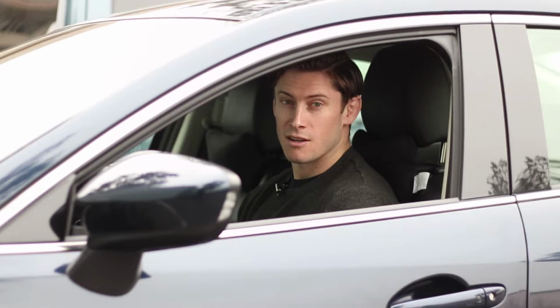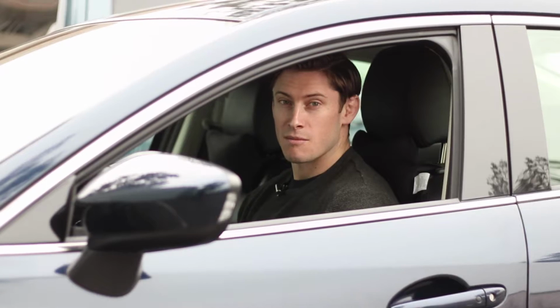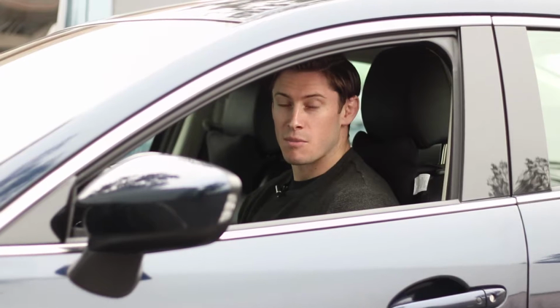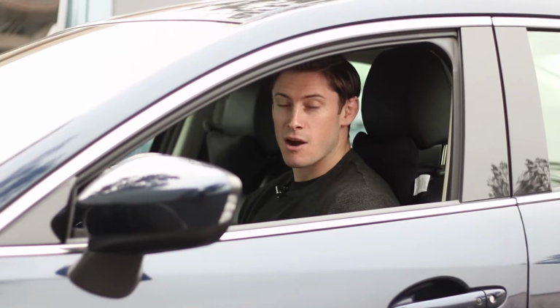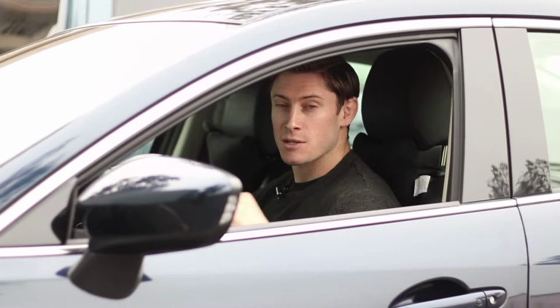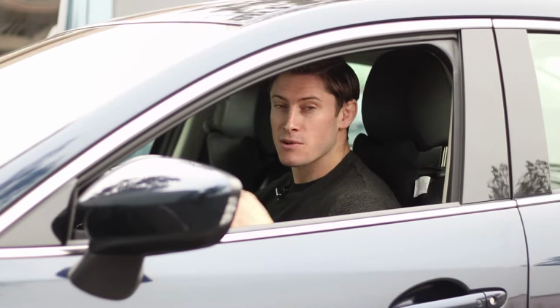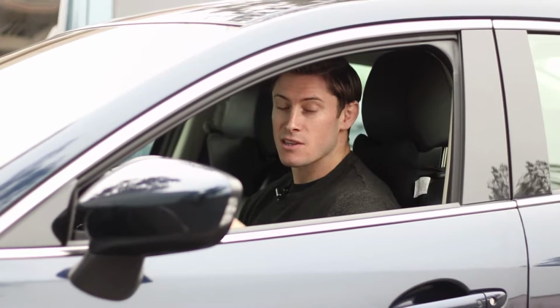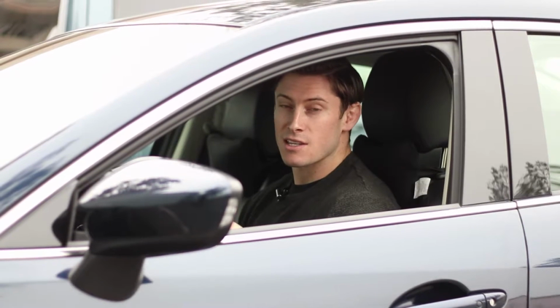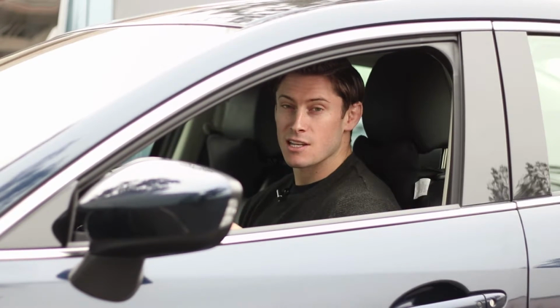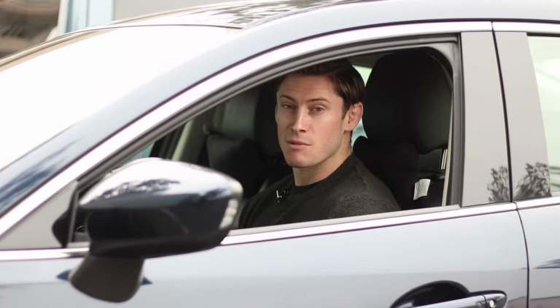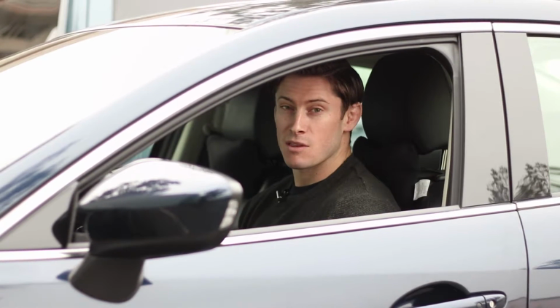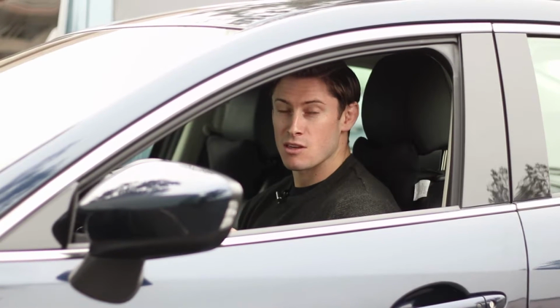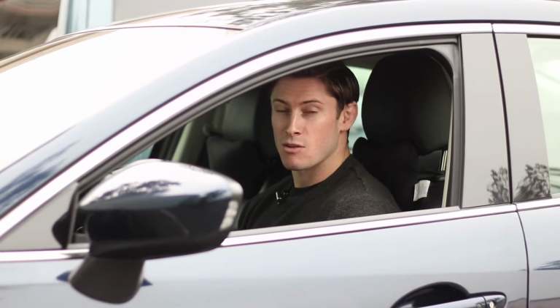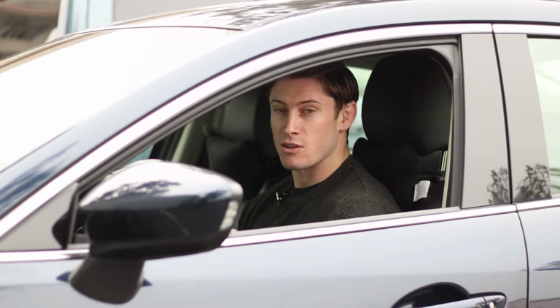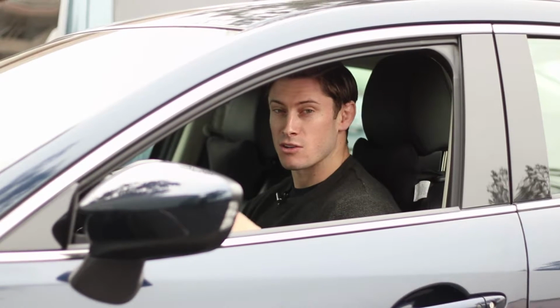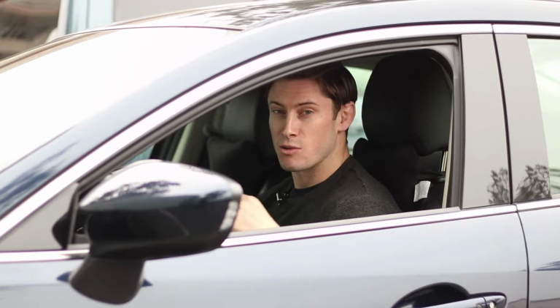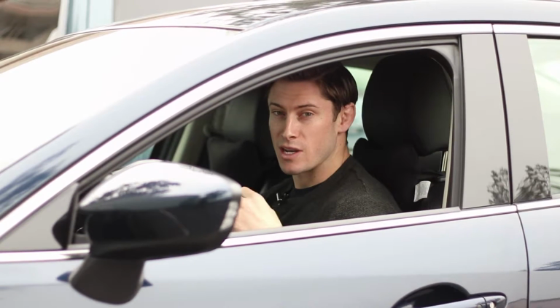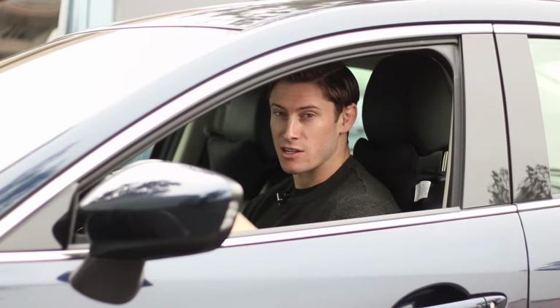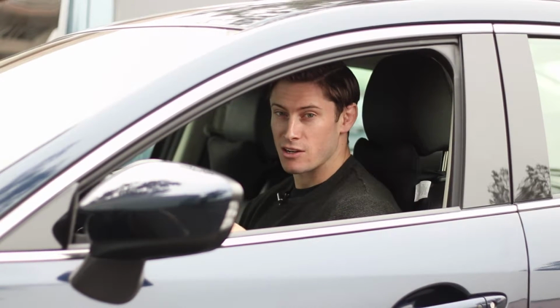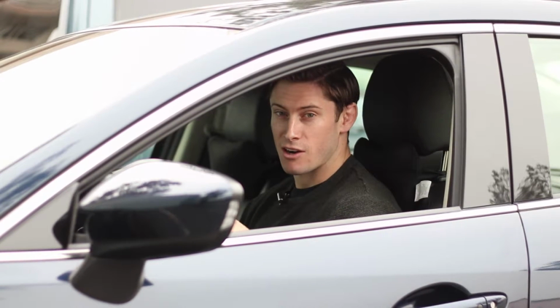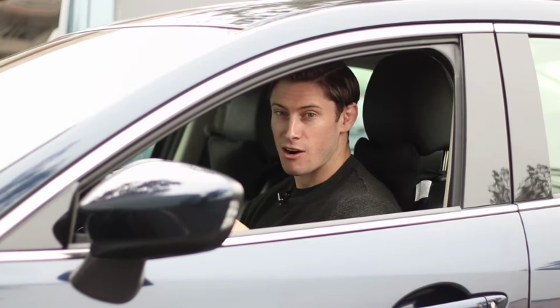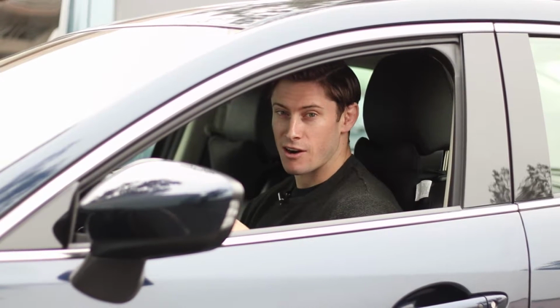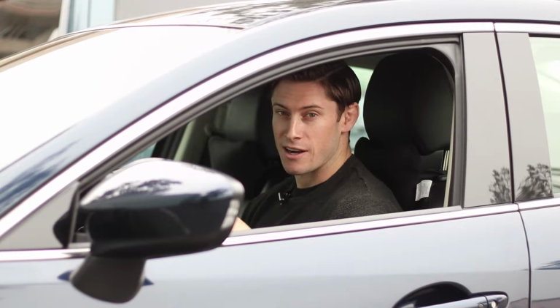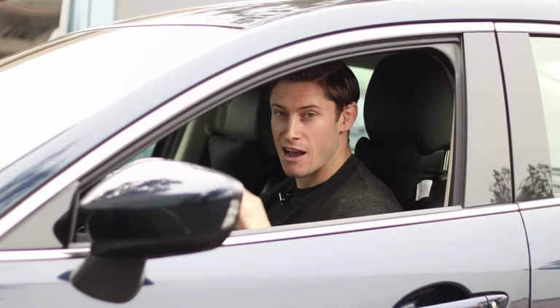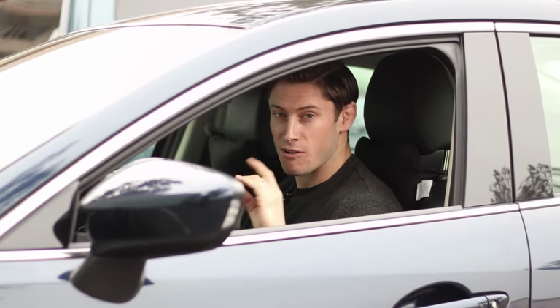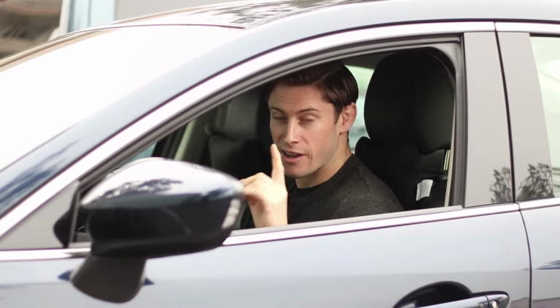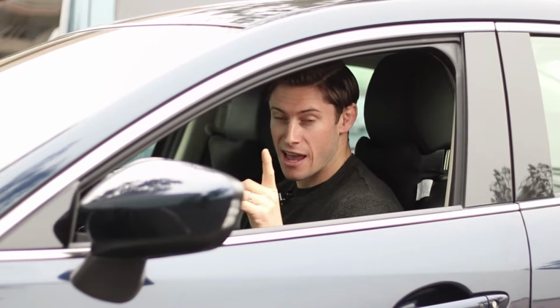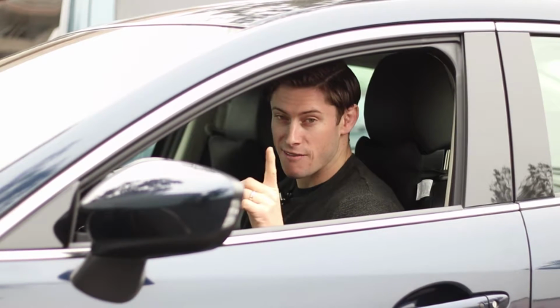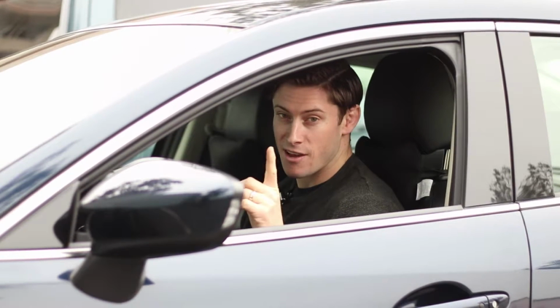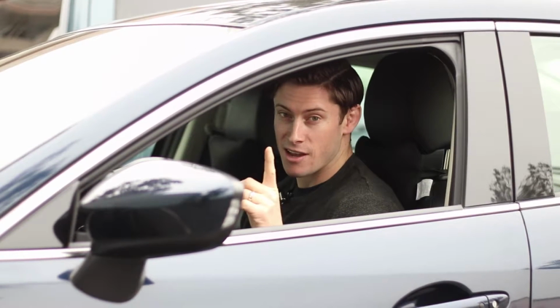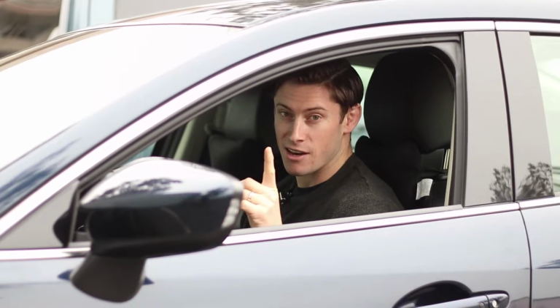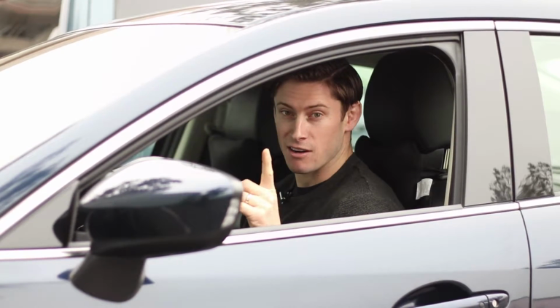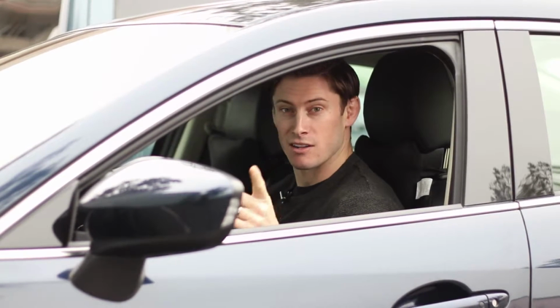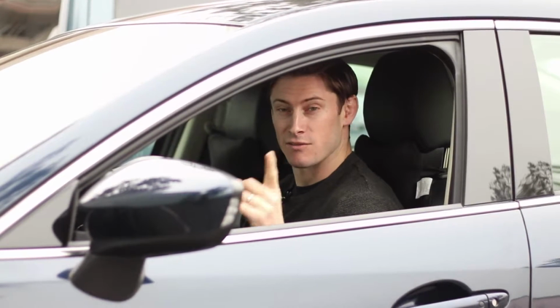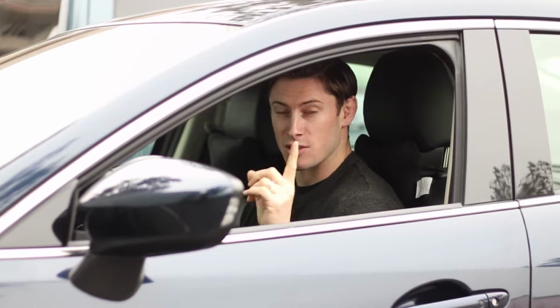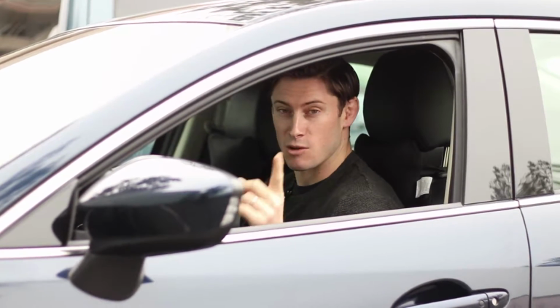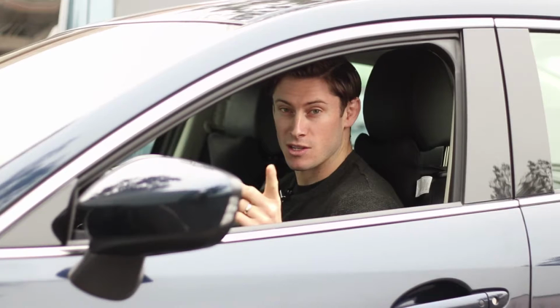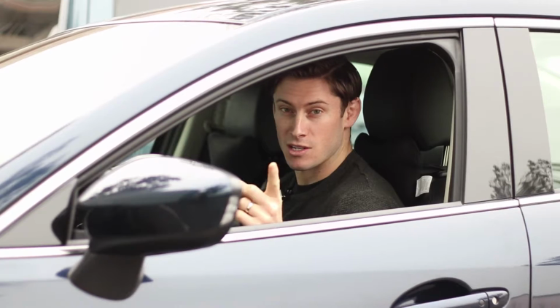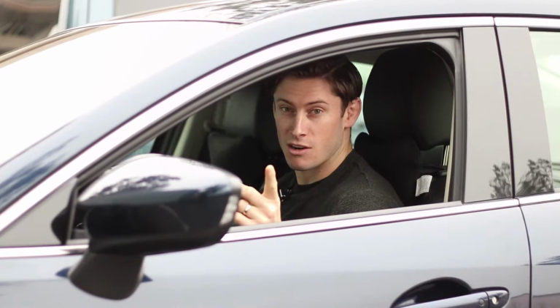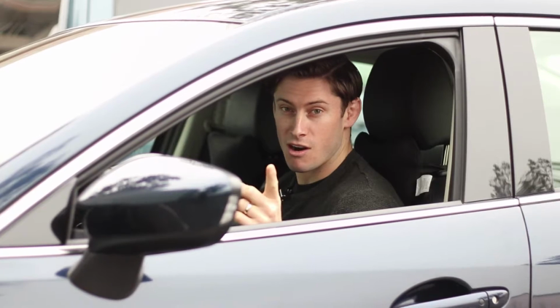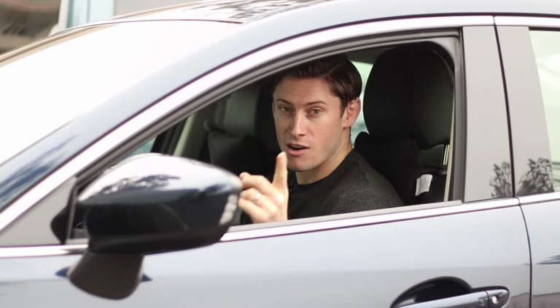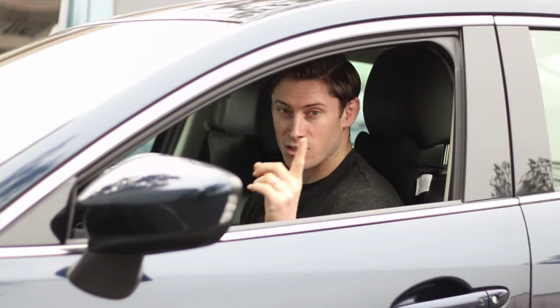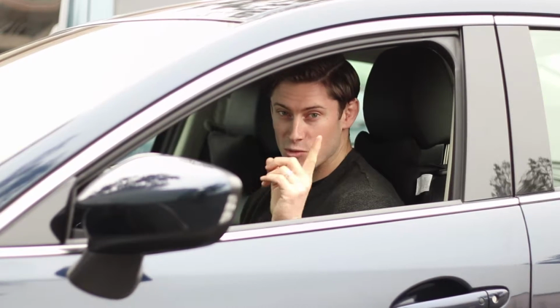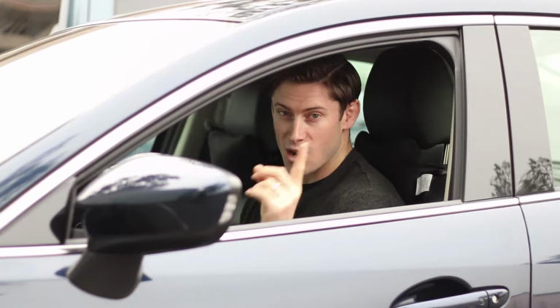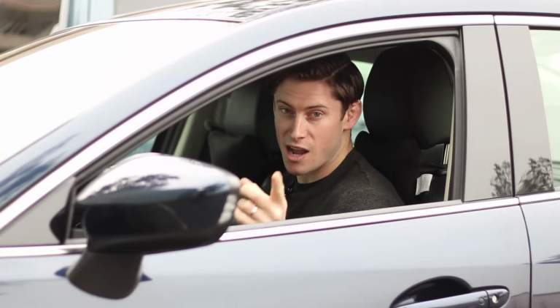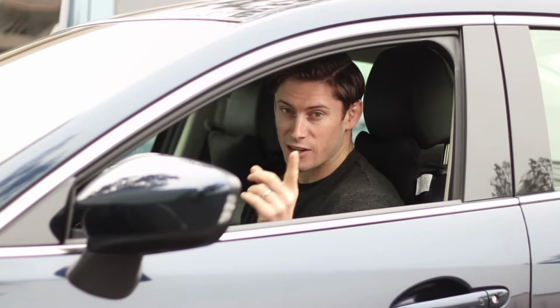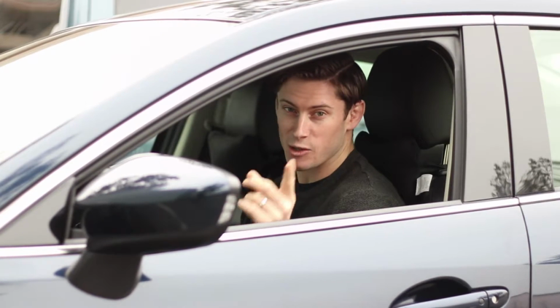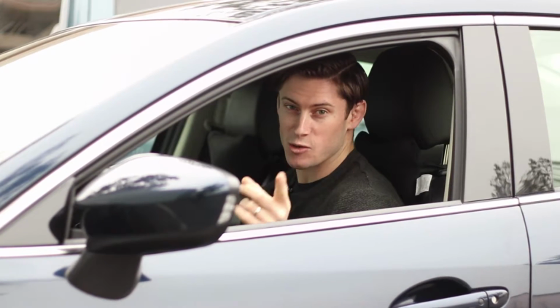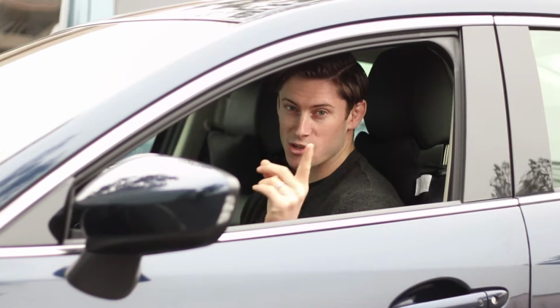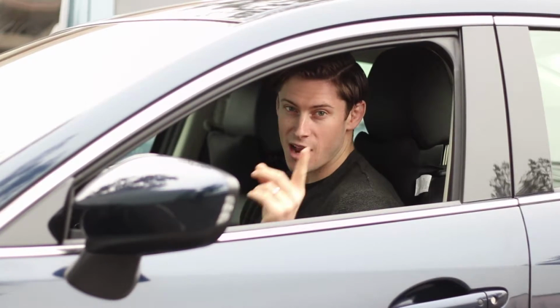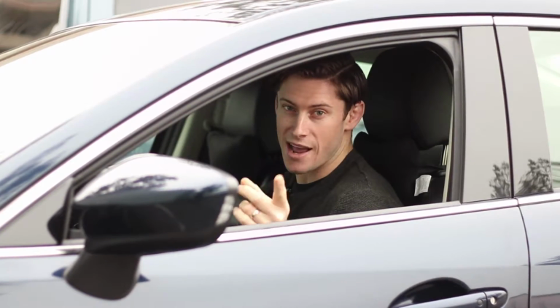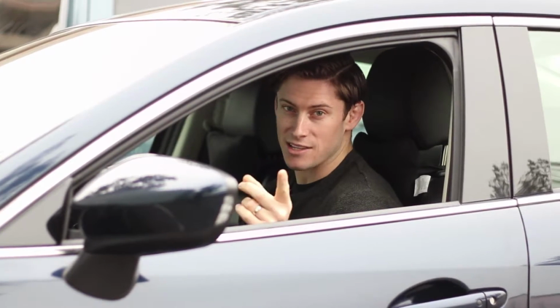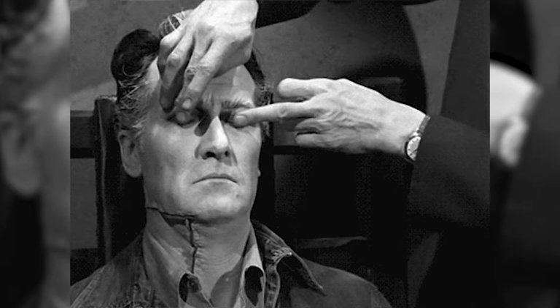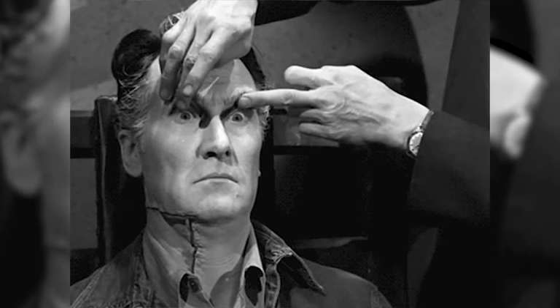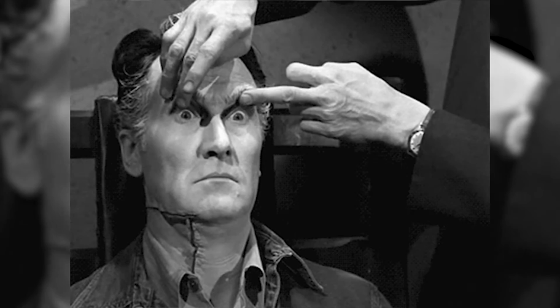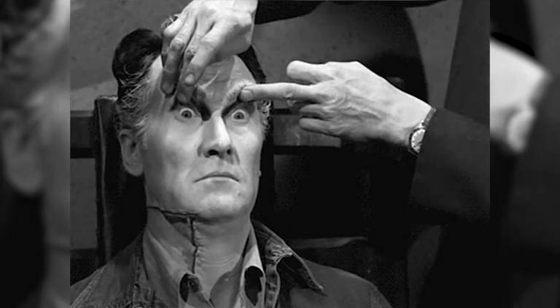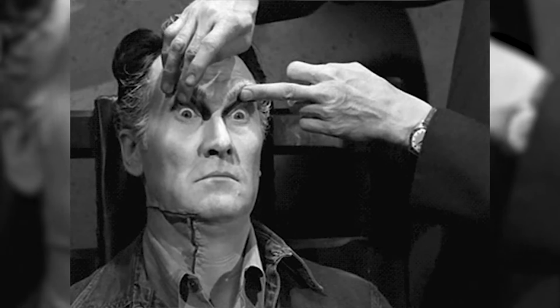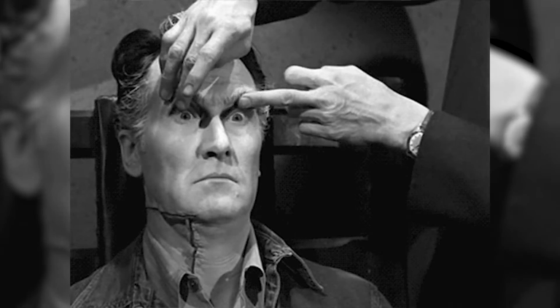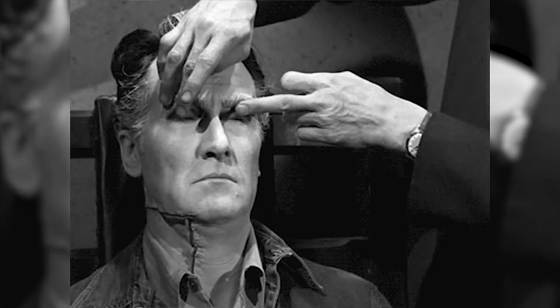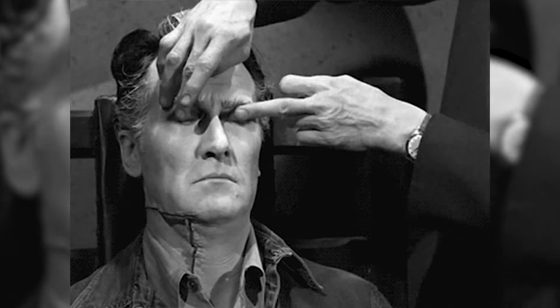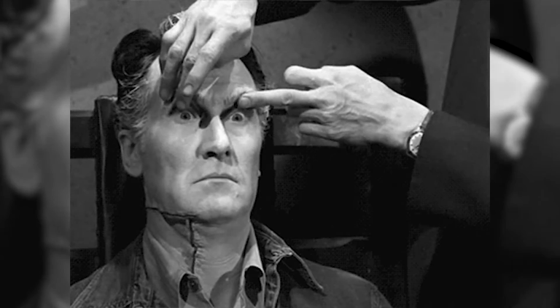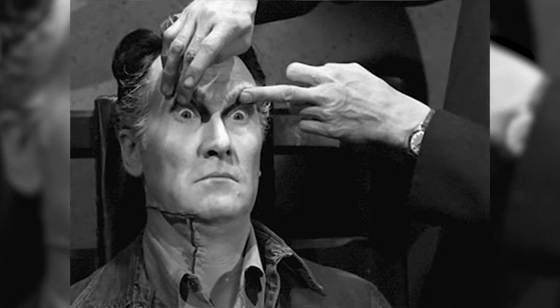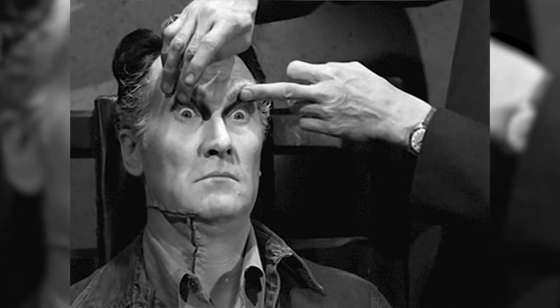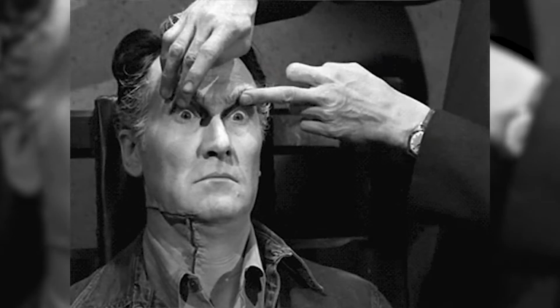Box breathing is something that you can do in your car. Now, caveat here — if you're doing this in your car, do not close your eyes. You have to keep your eyes open.